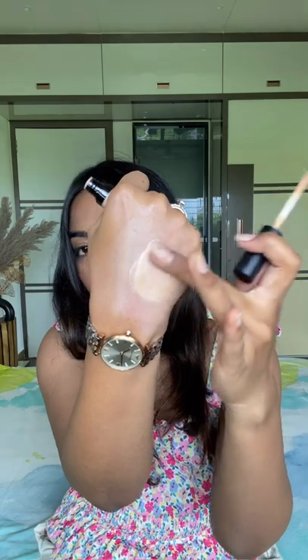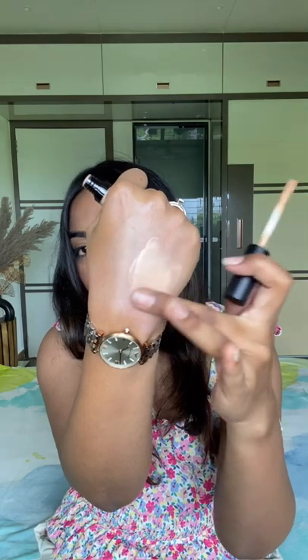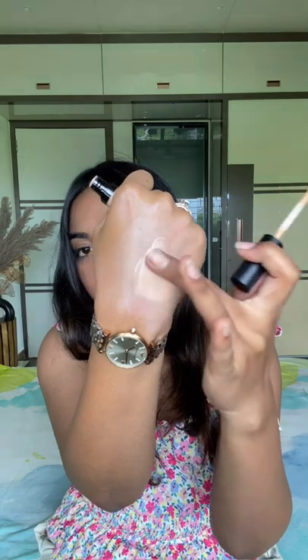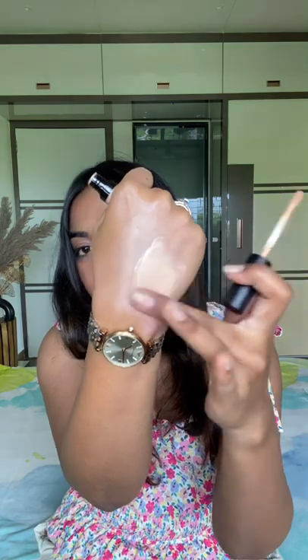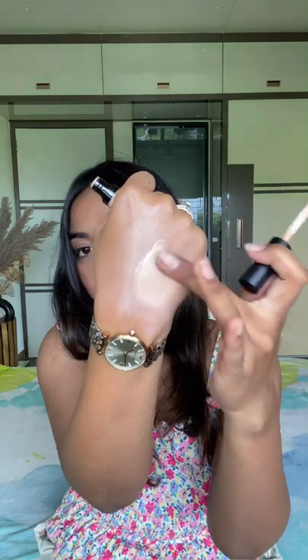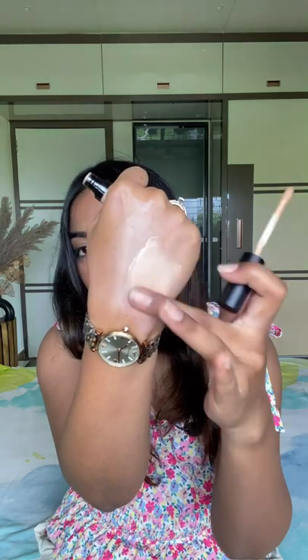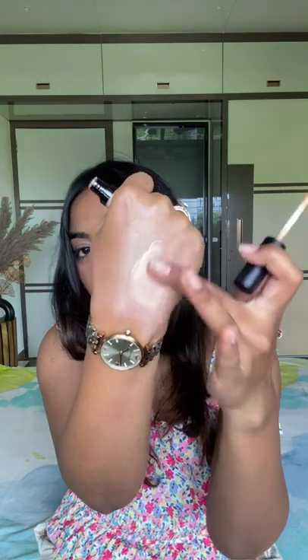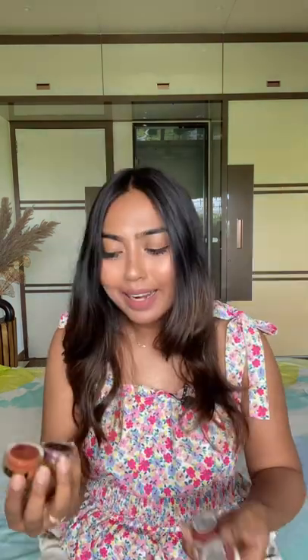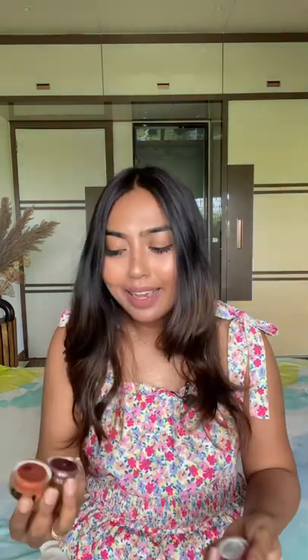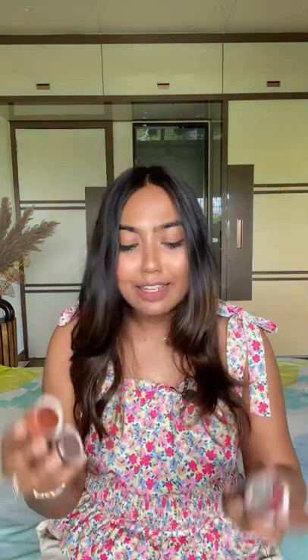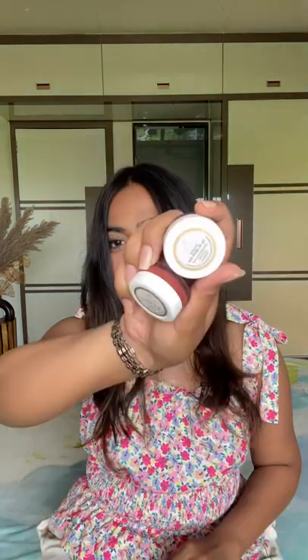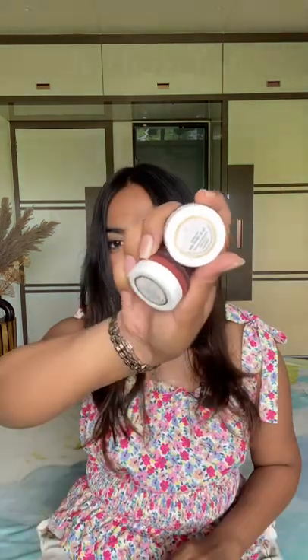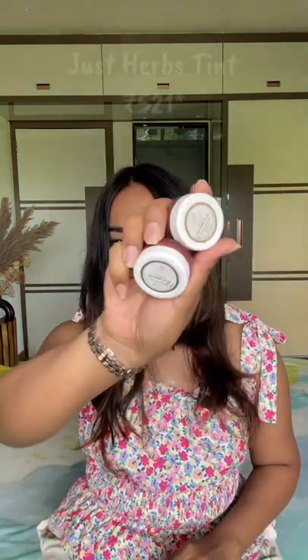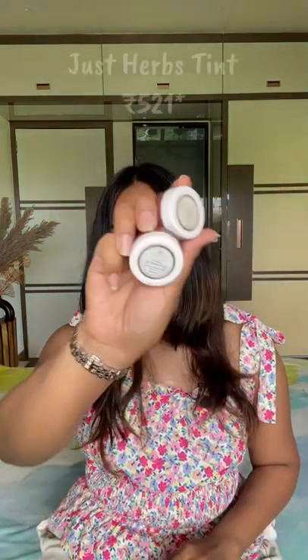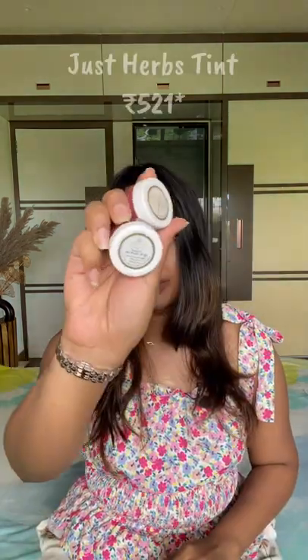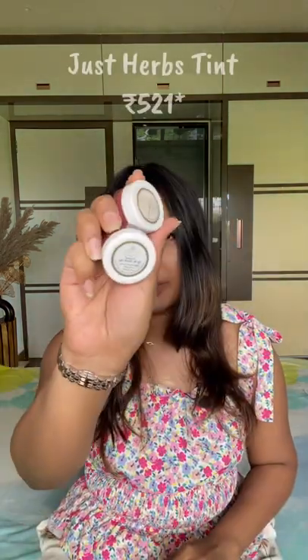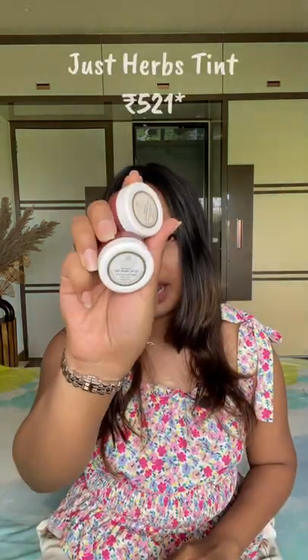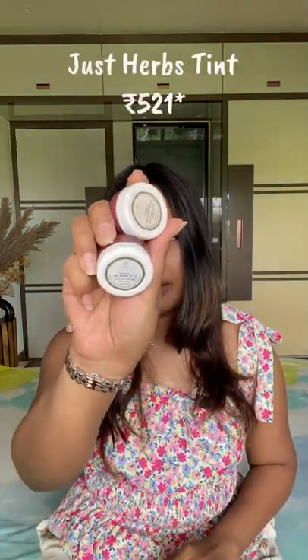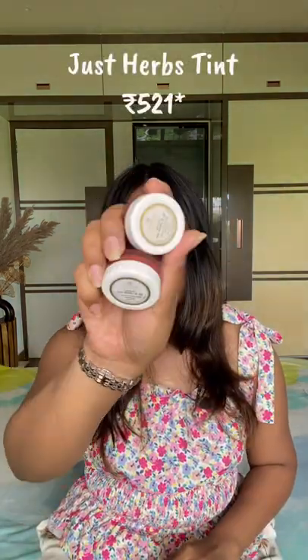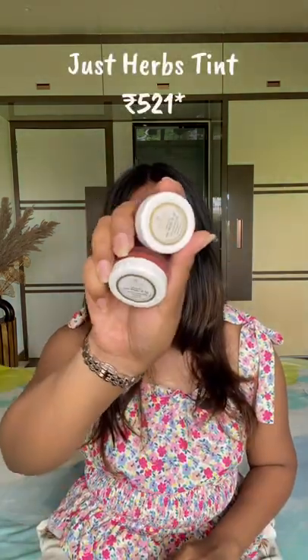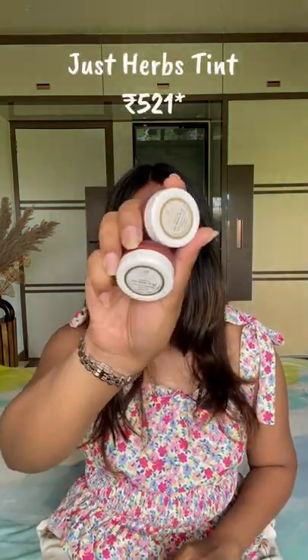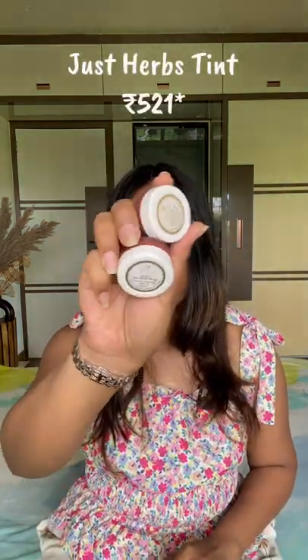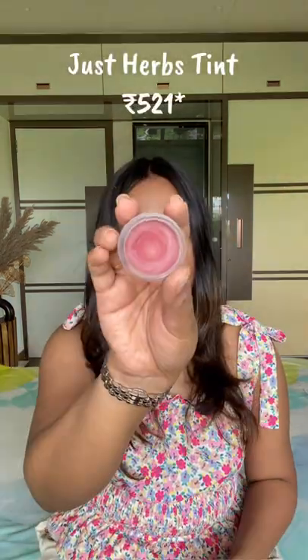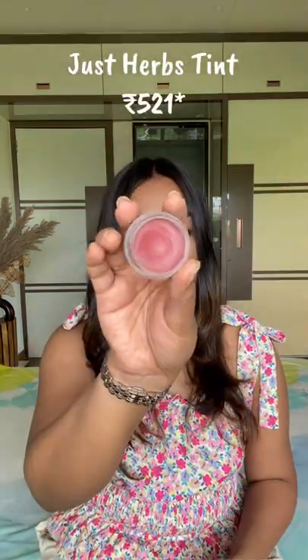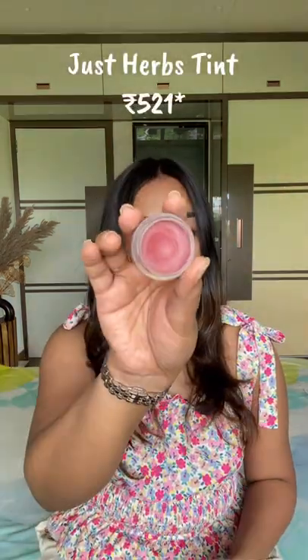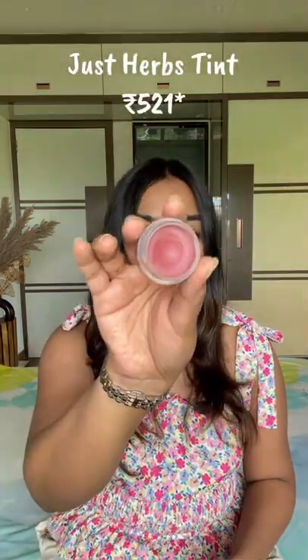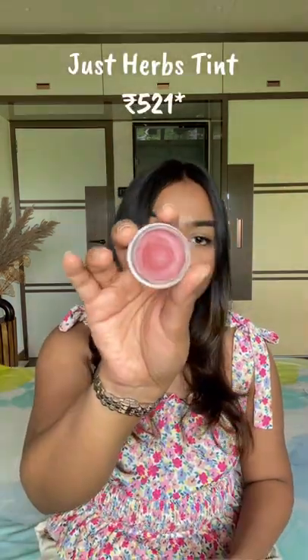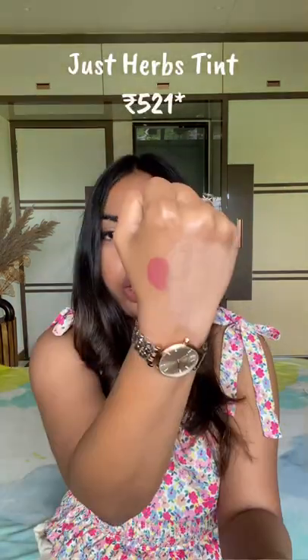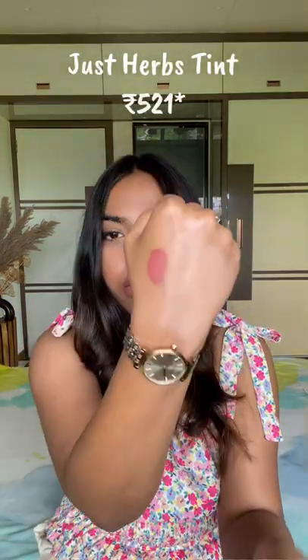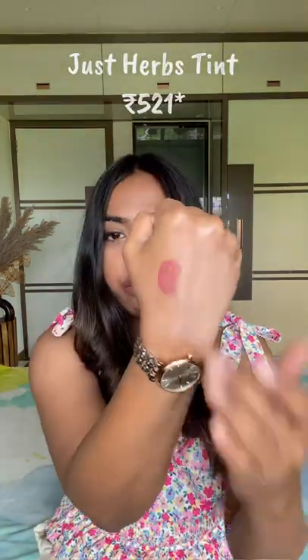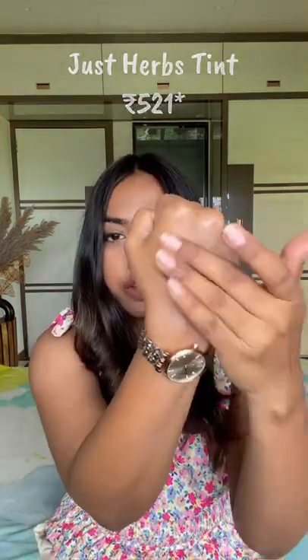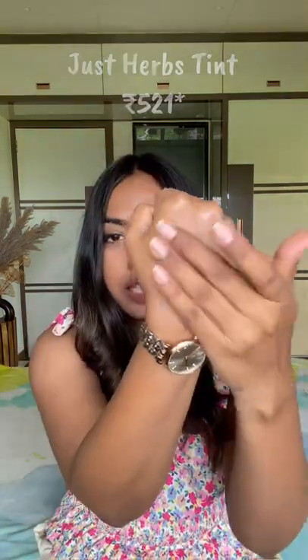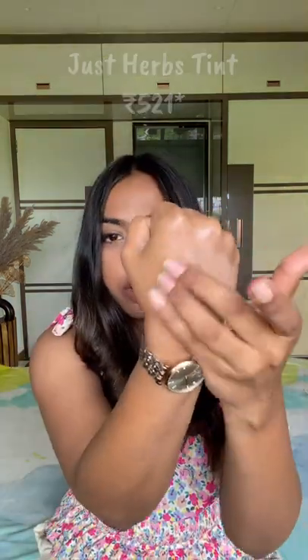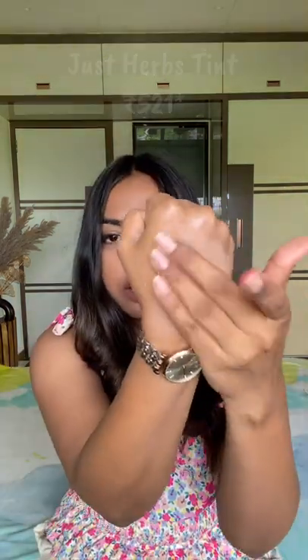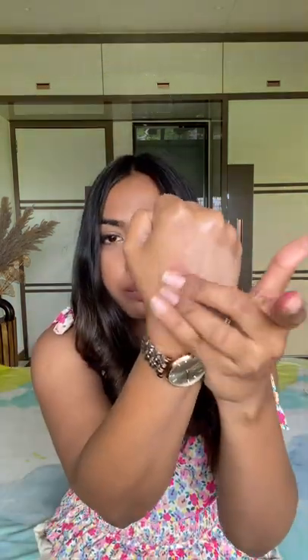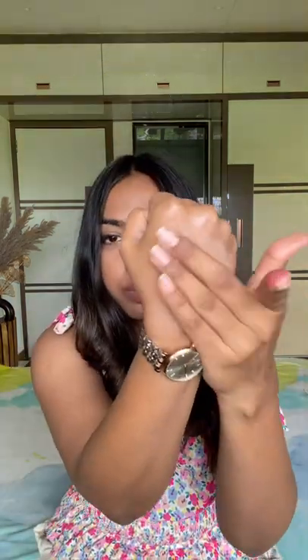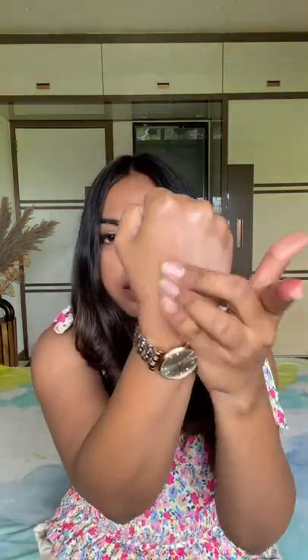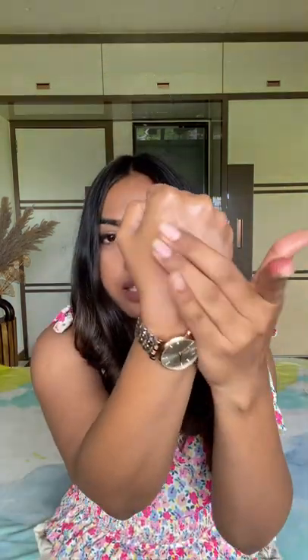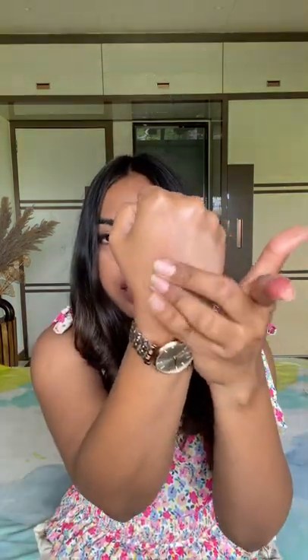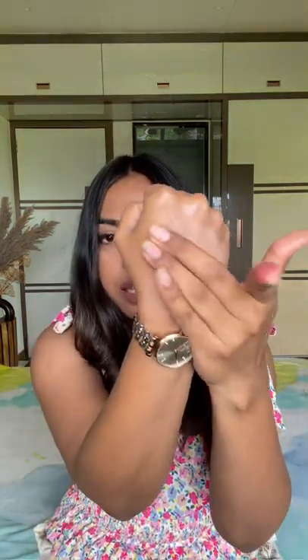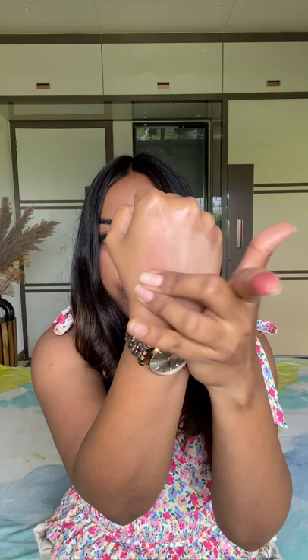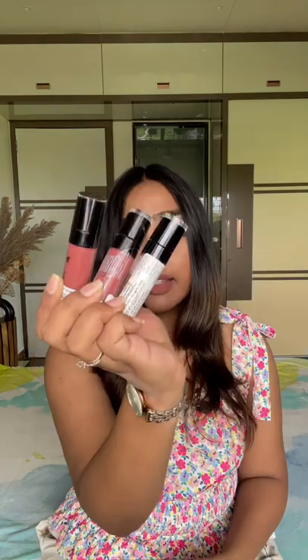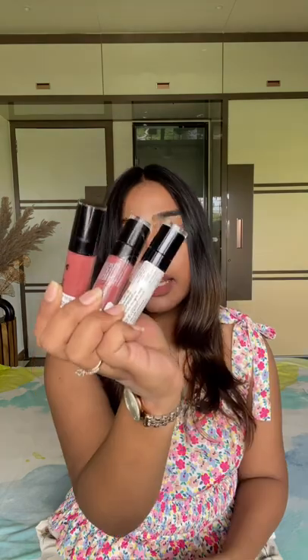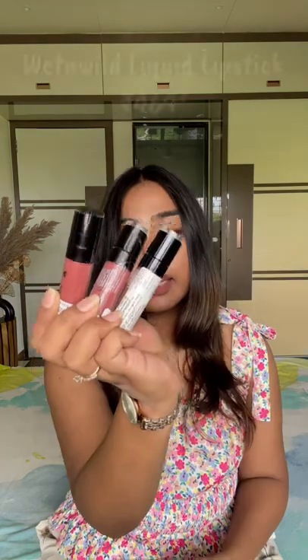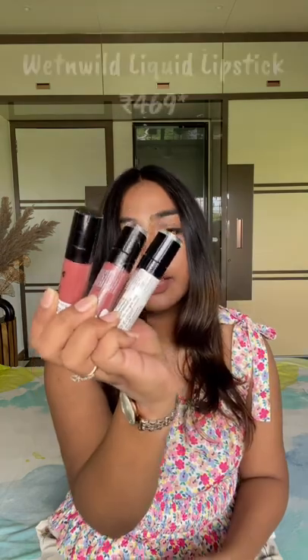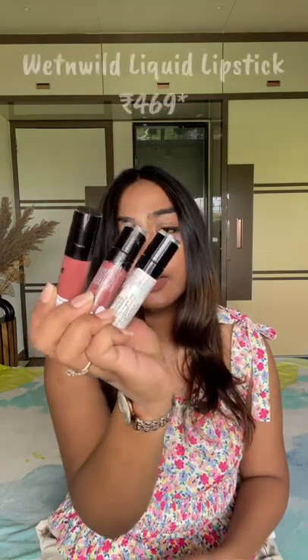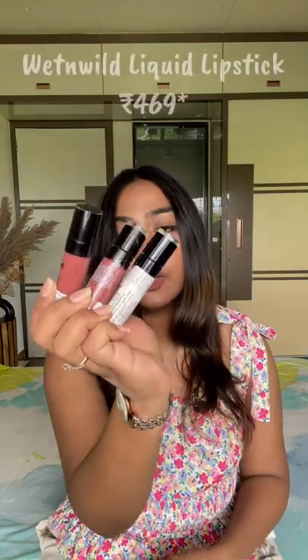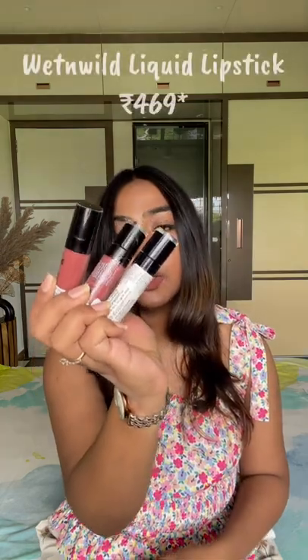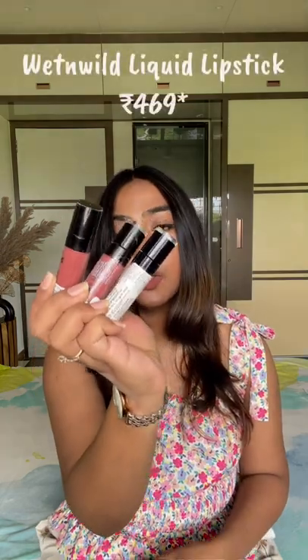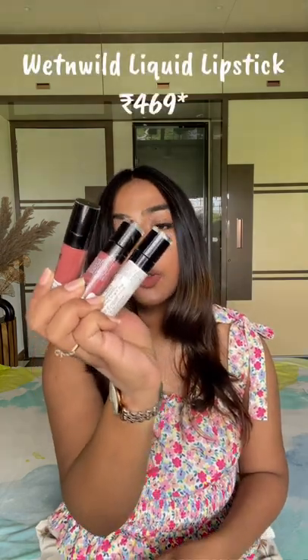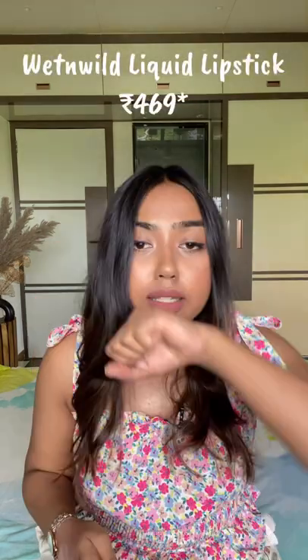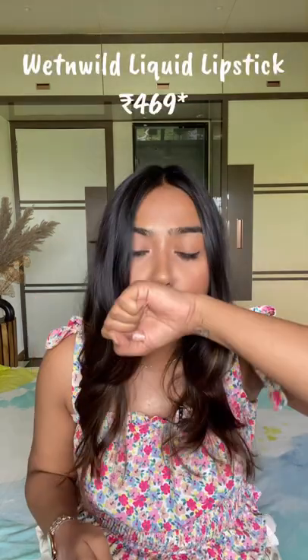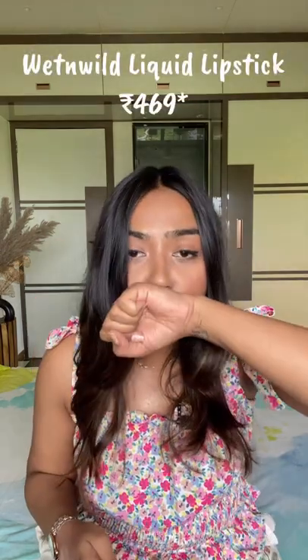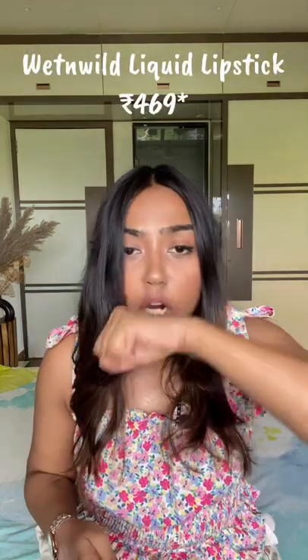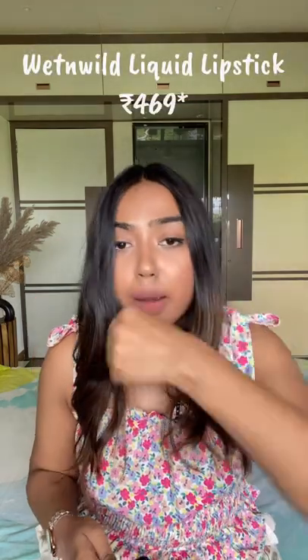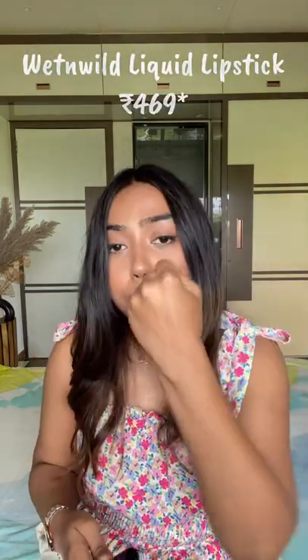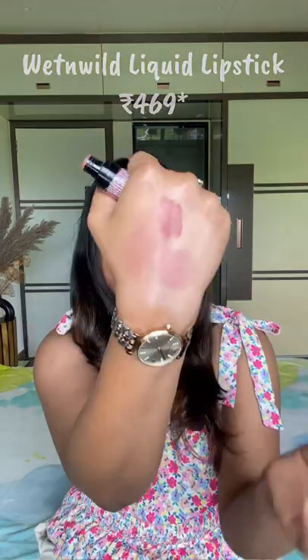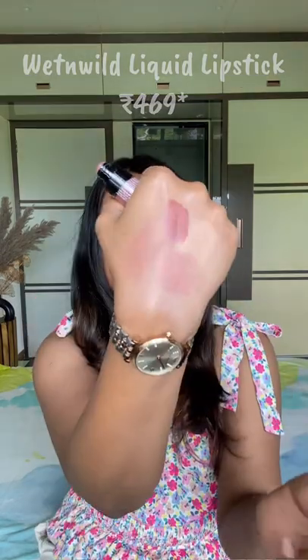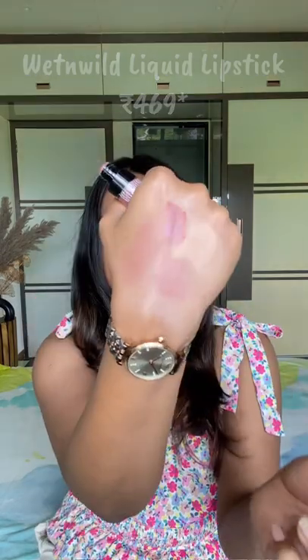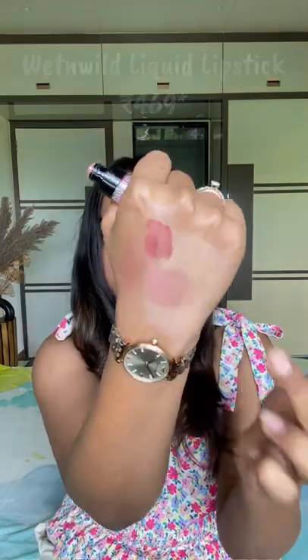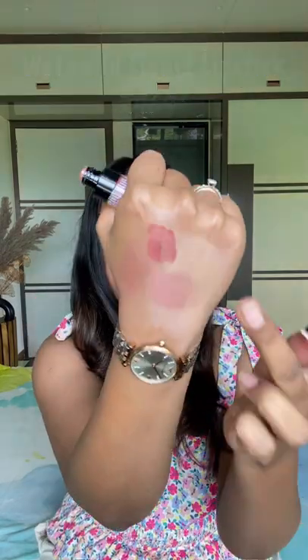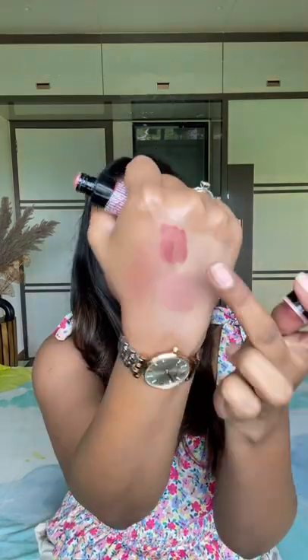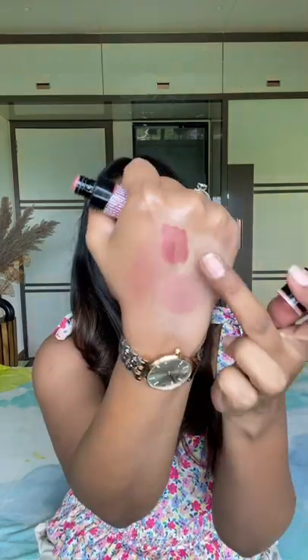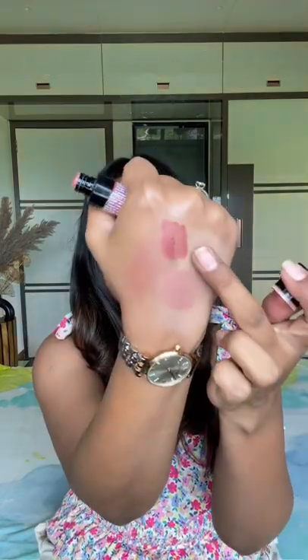Cream blushes, right? Ye hai from the brand Just Herbs — quality bahut achi hai. Beautiful liquid lipstick — matte, does not transfer.